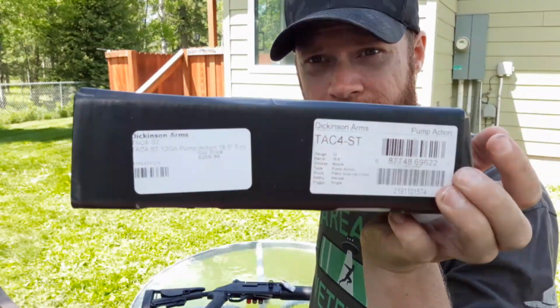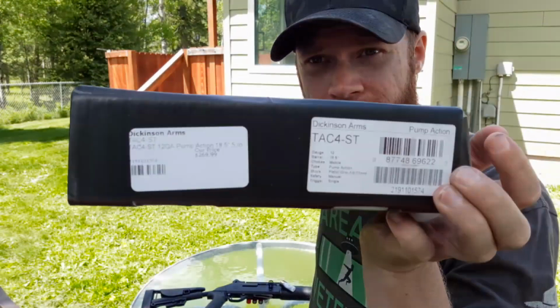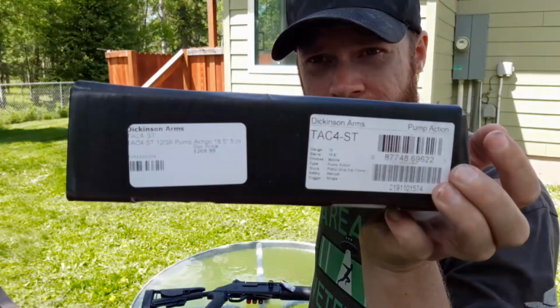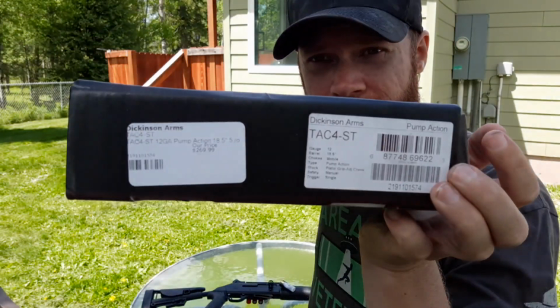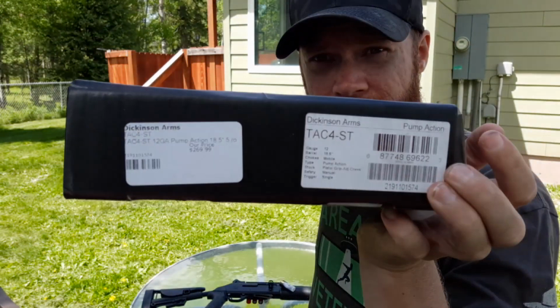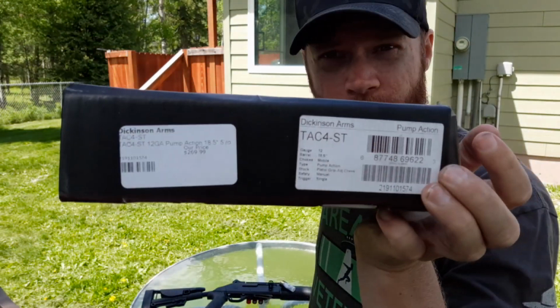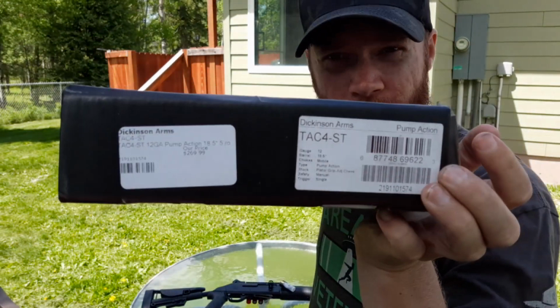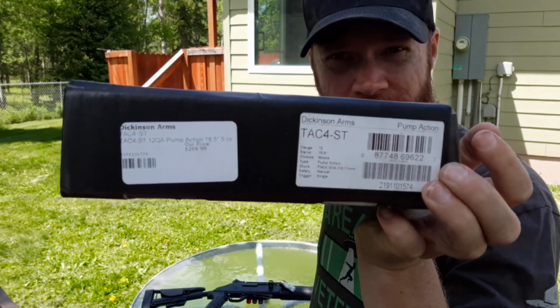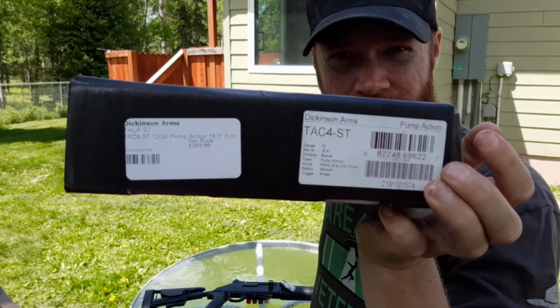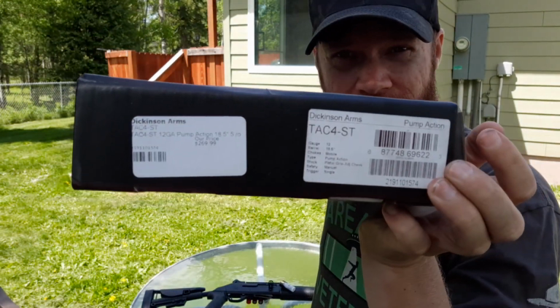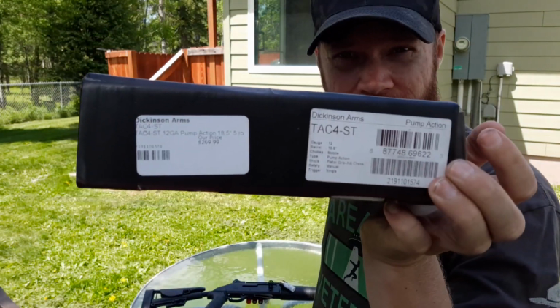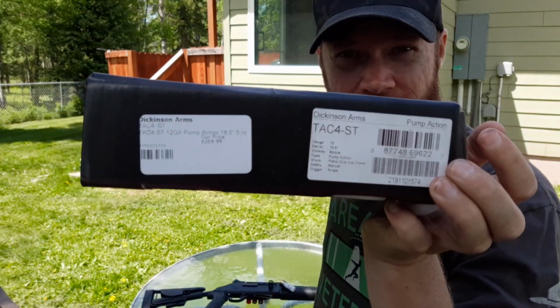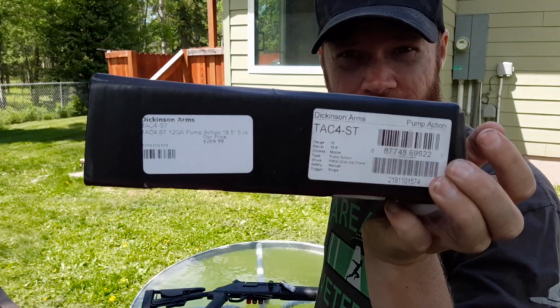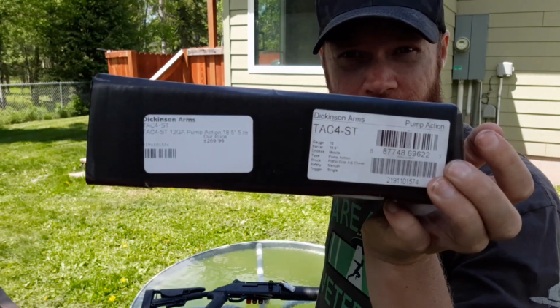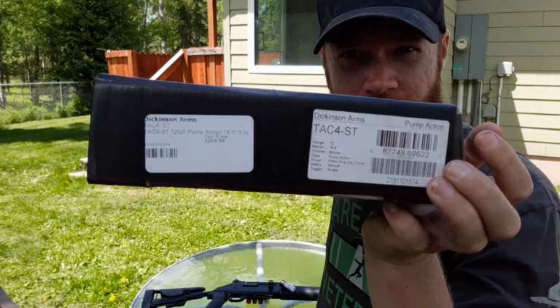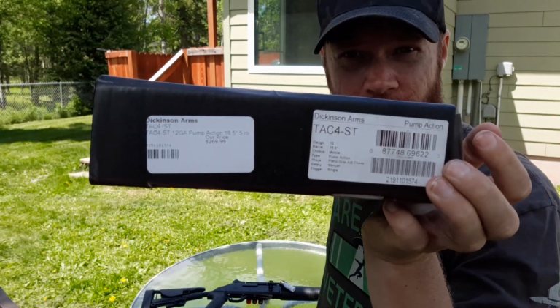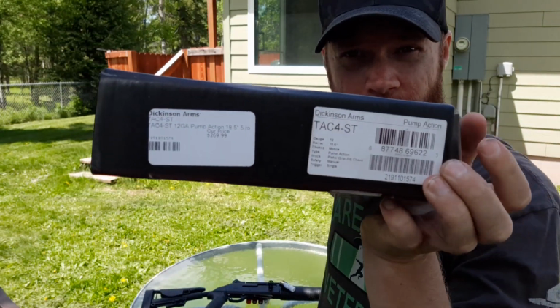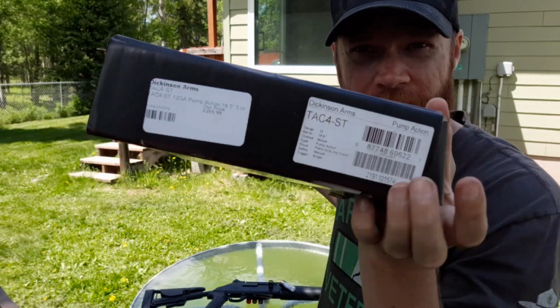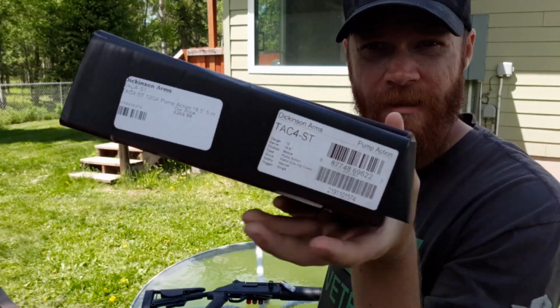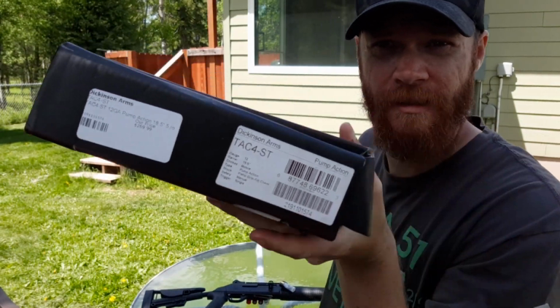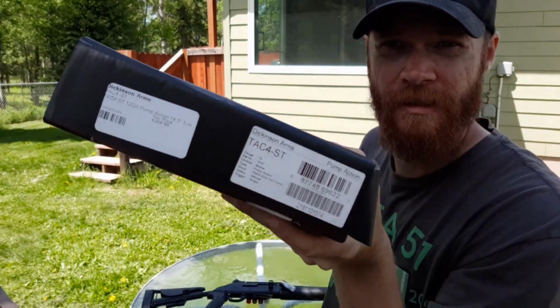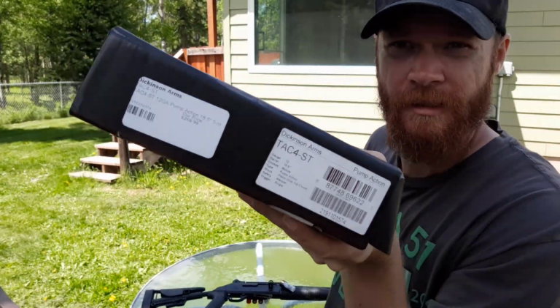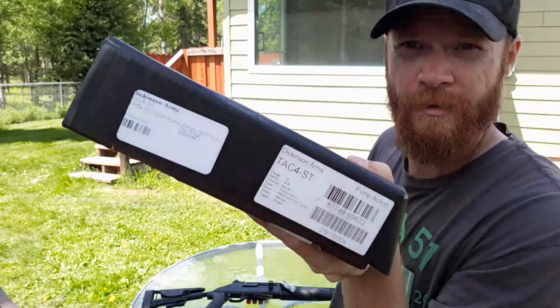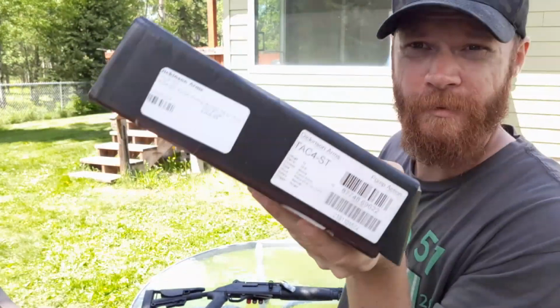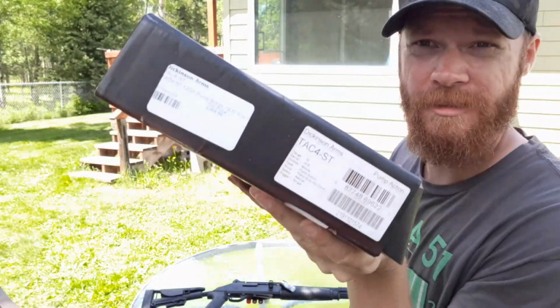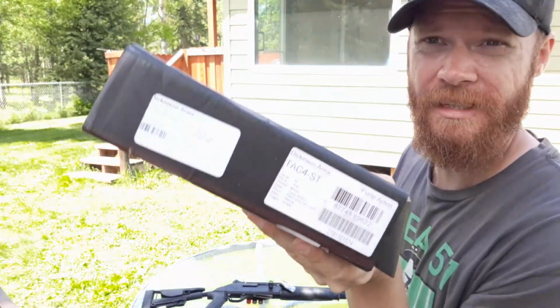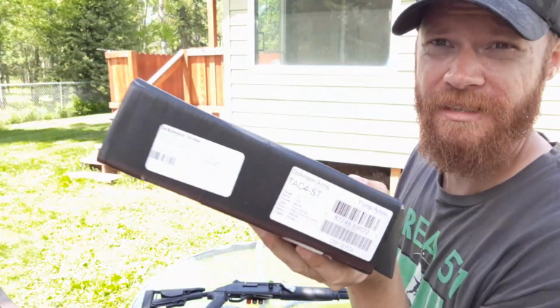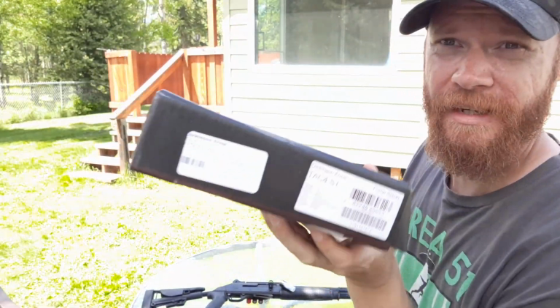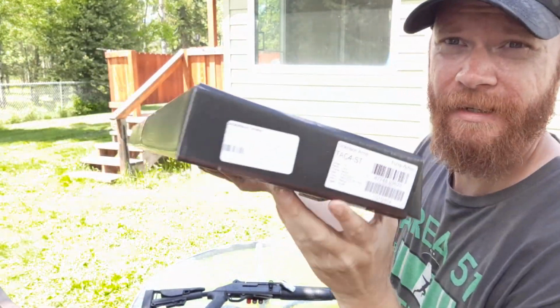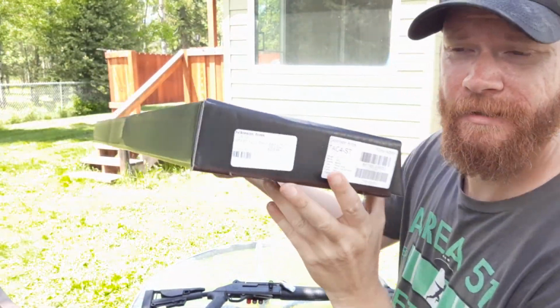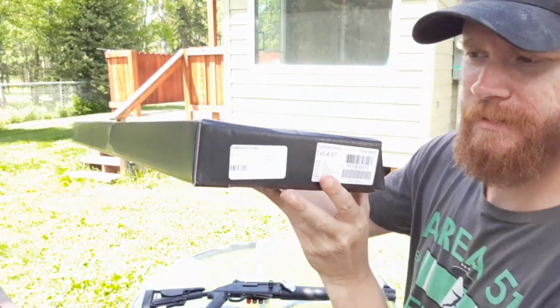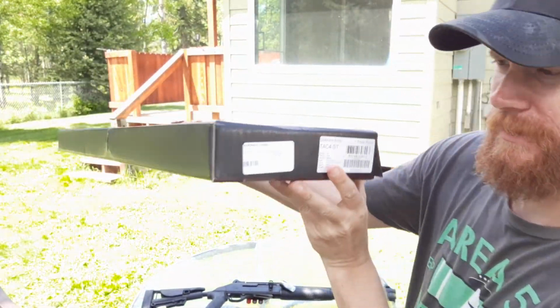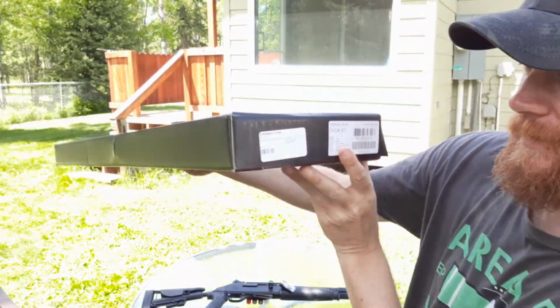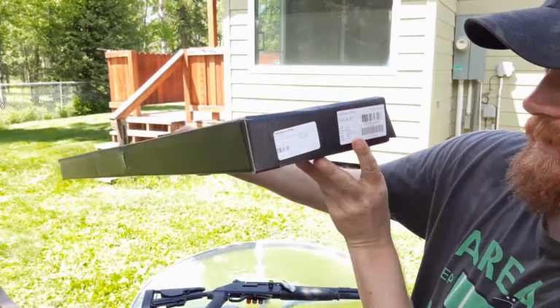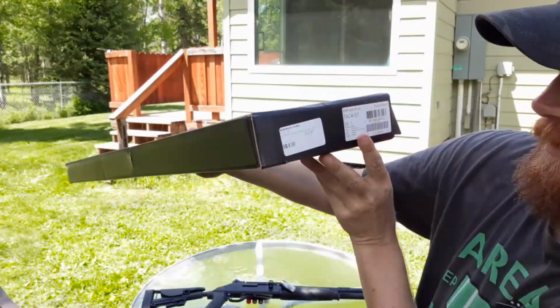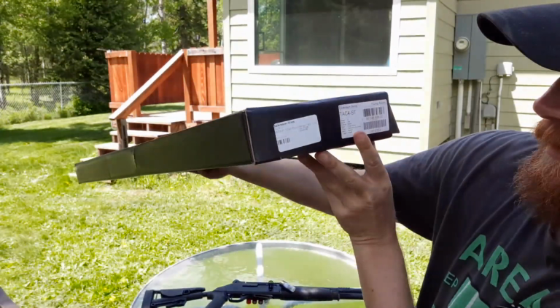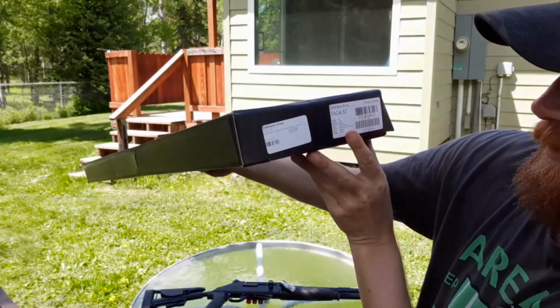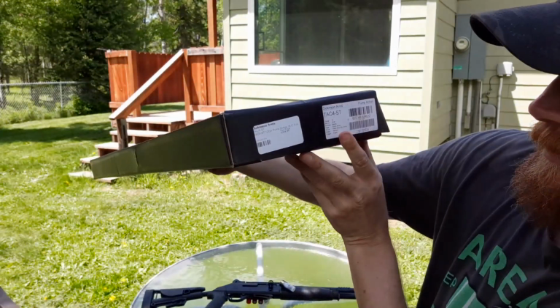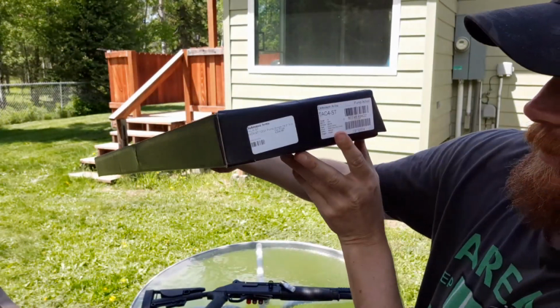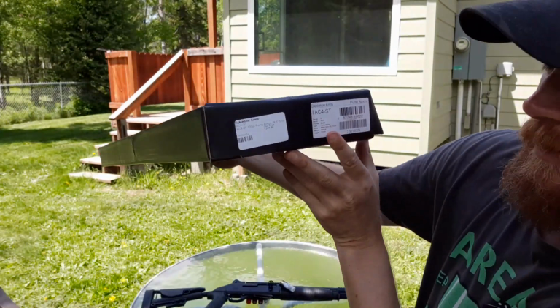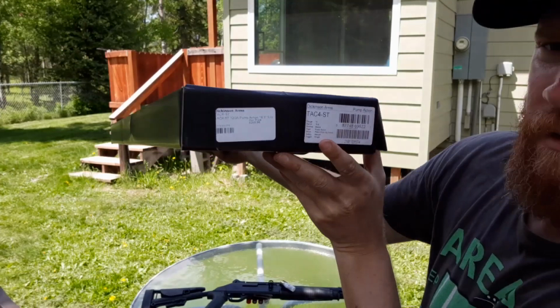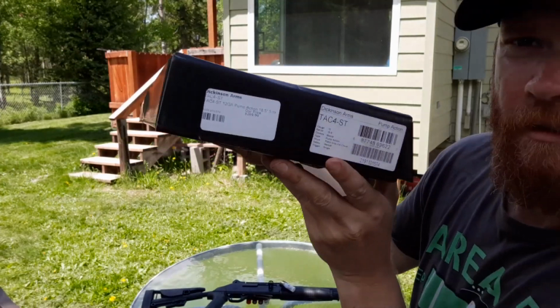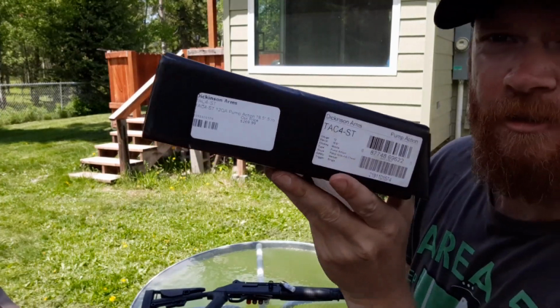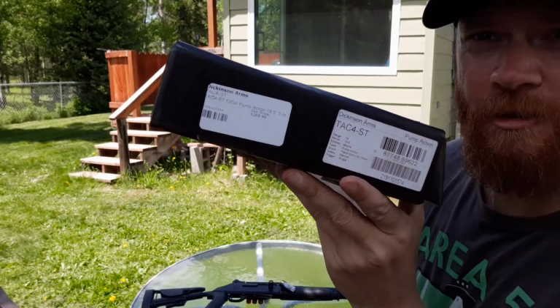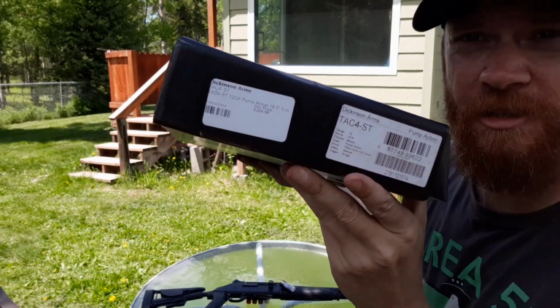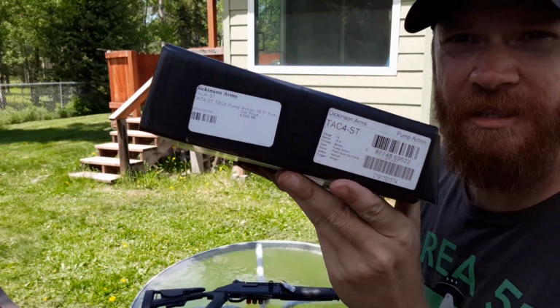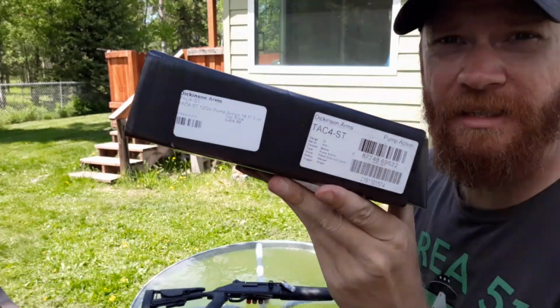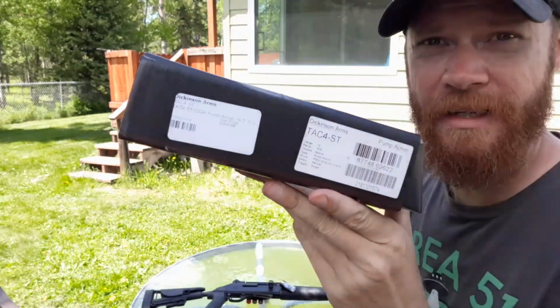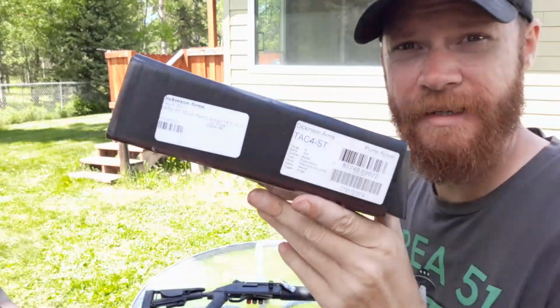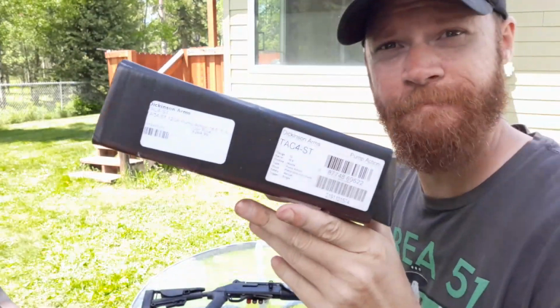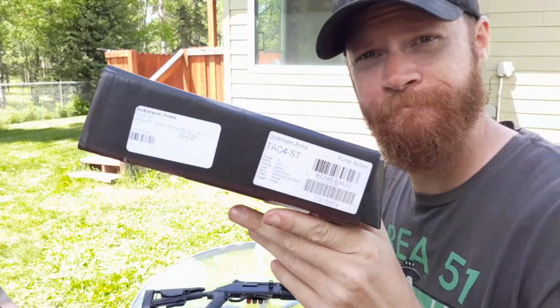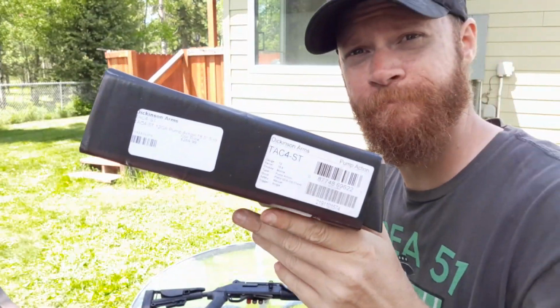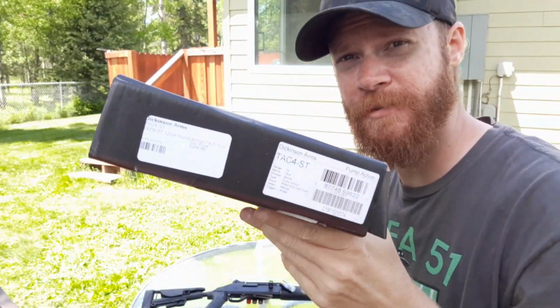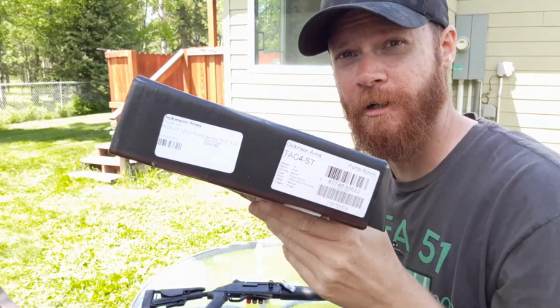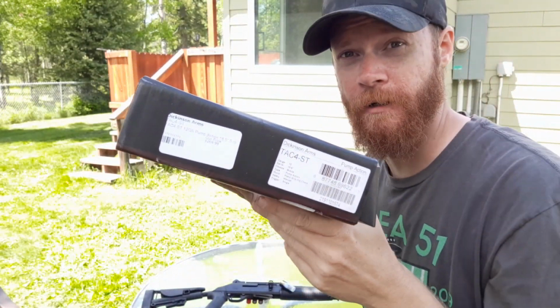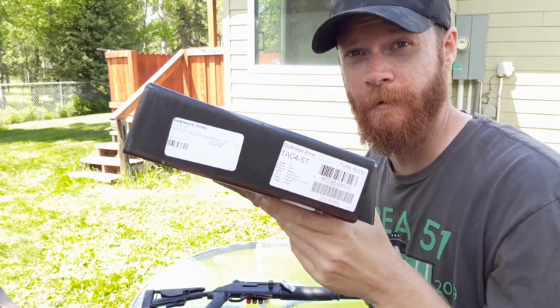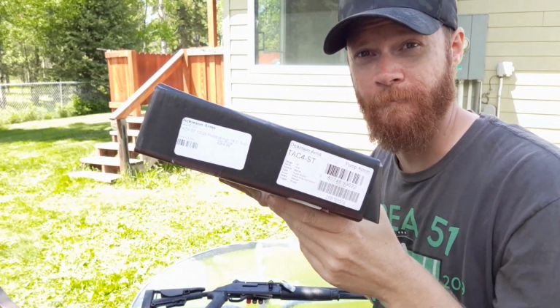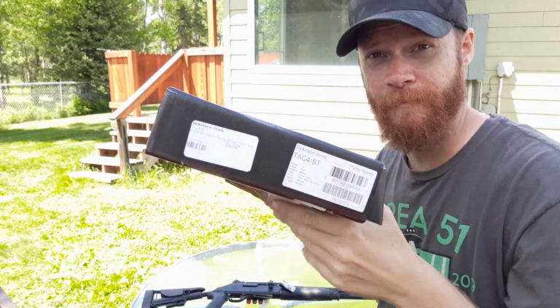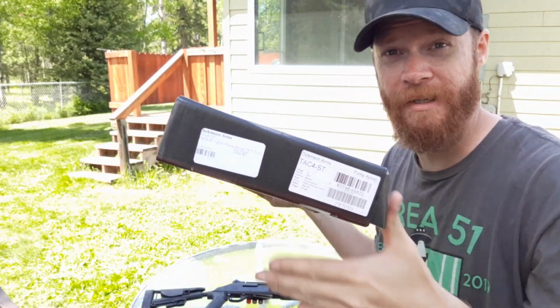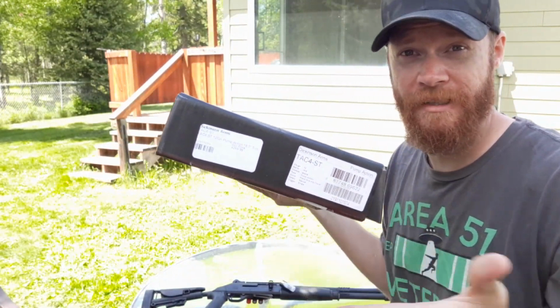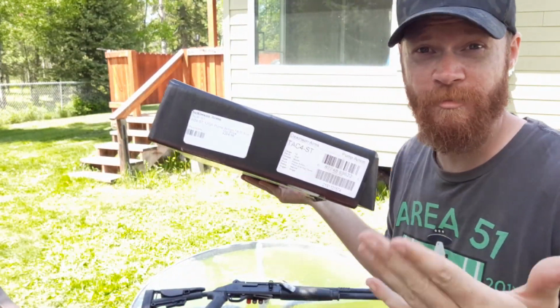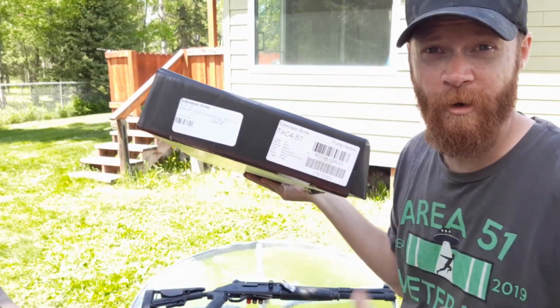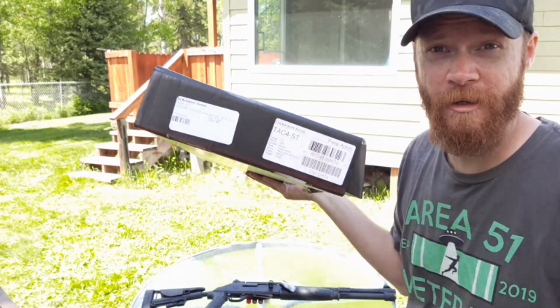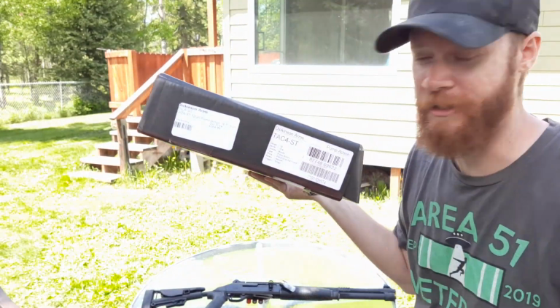It was on sale — I think it was $269? It is a bargain.